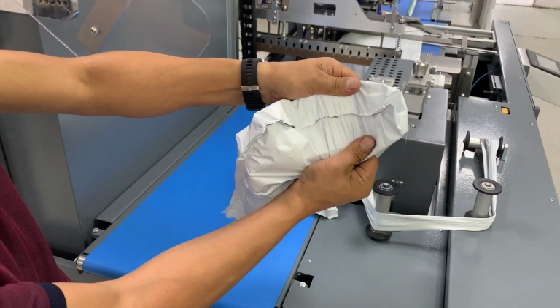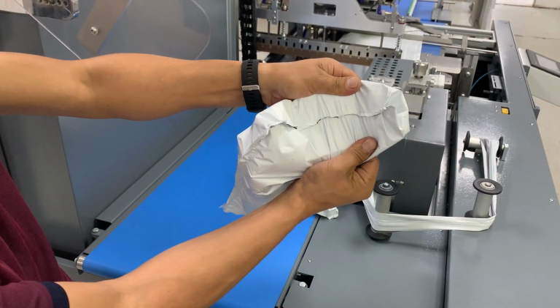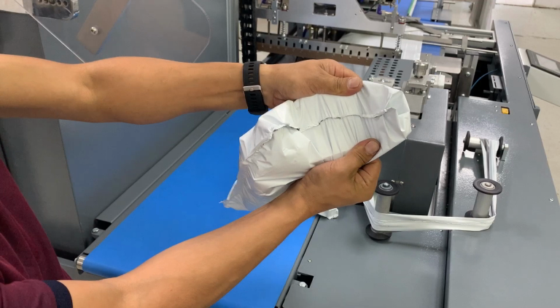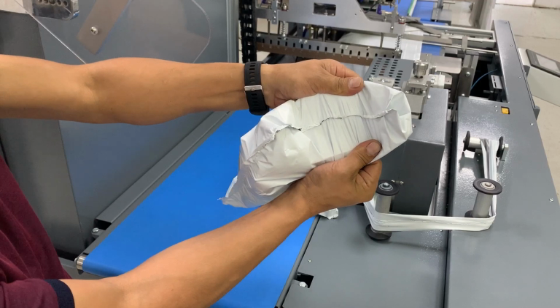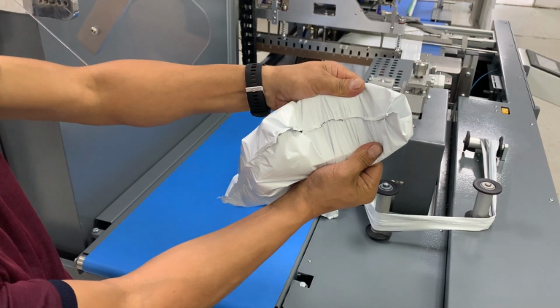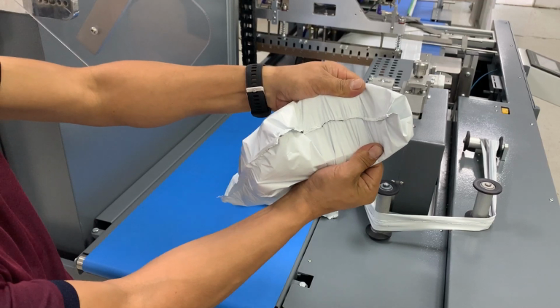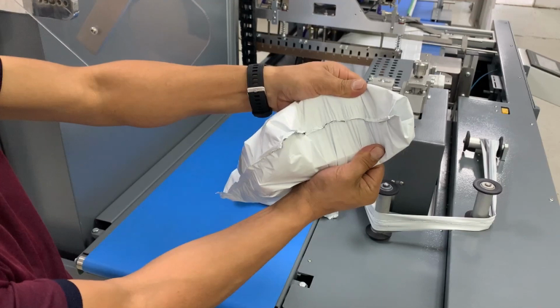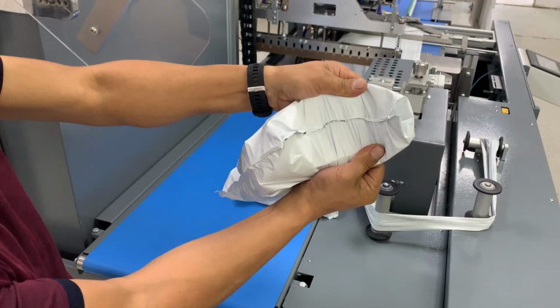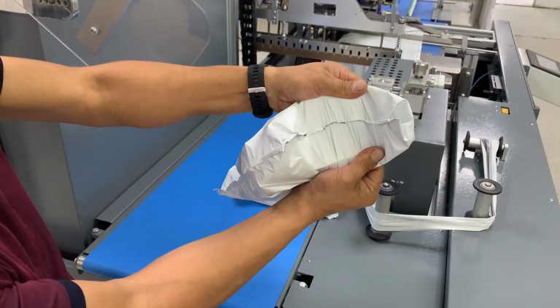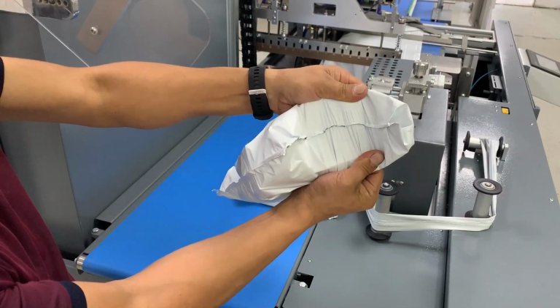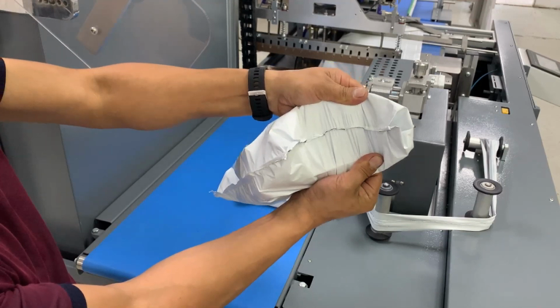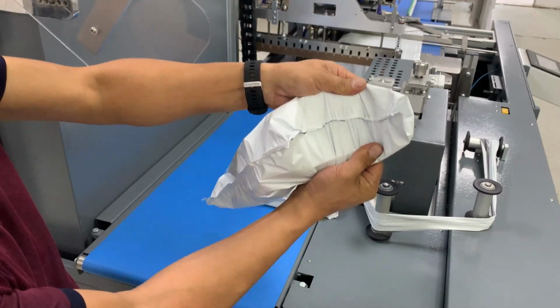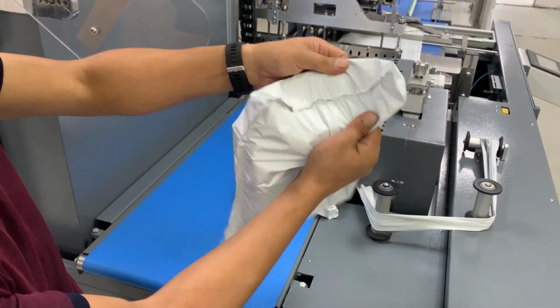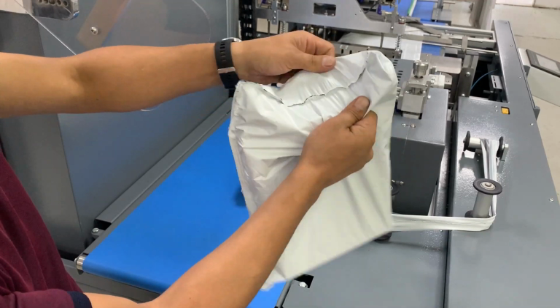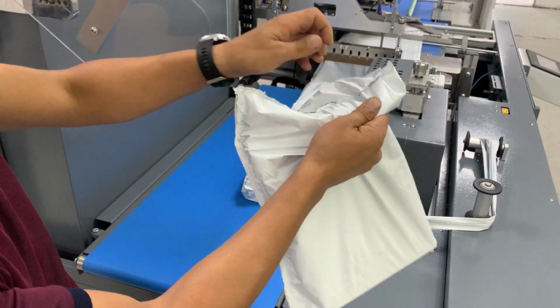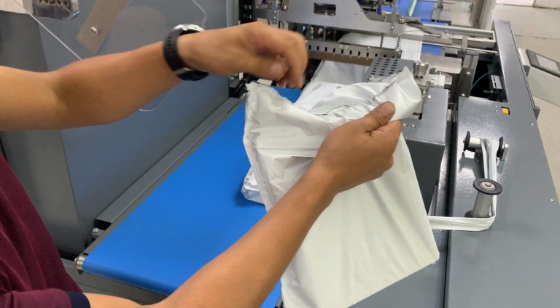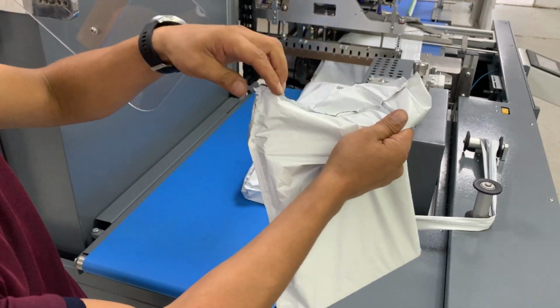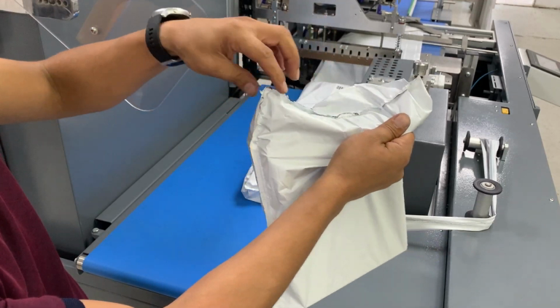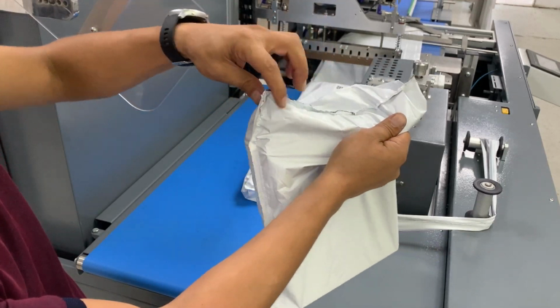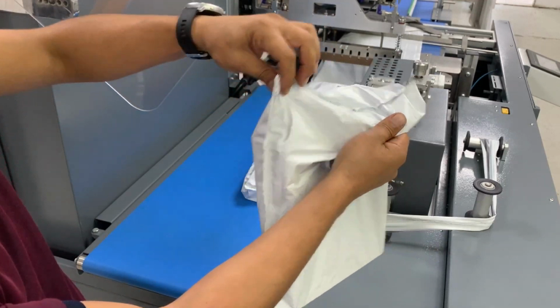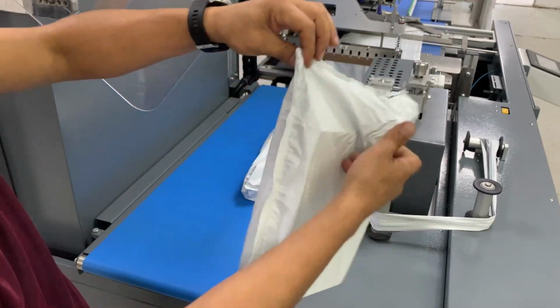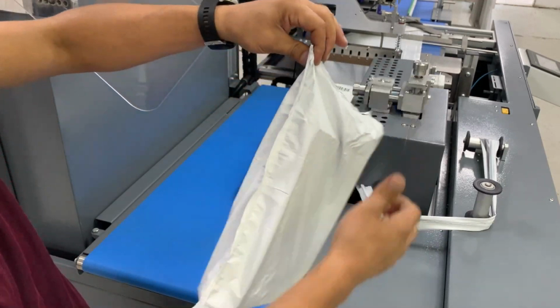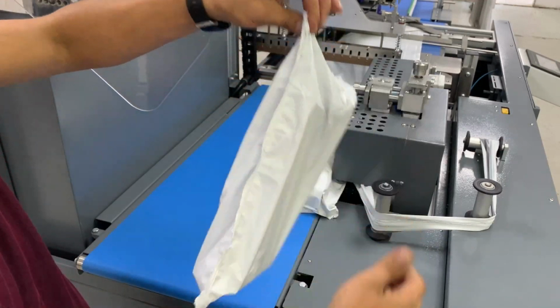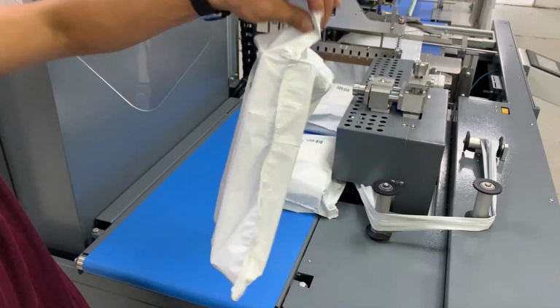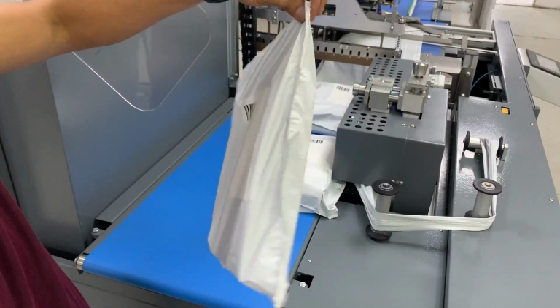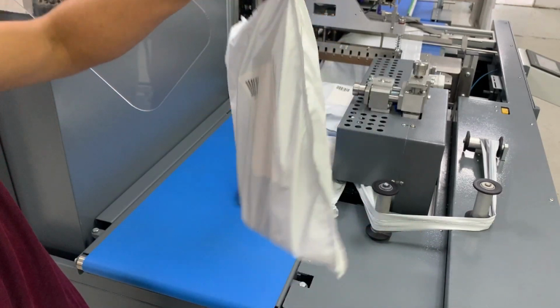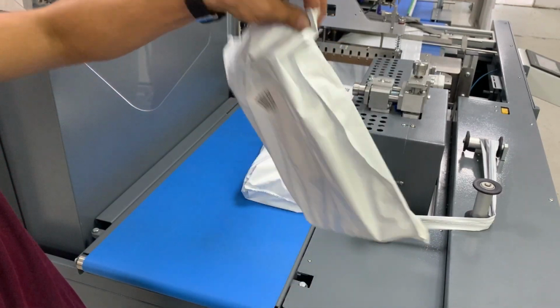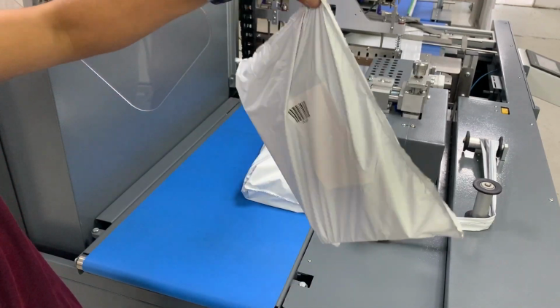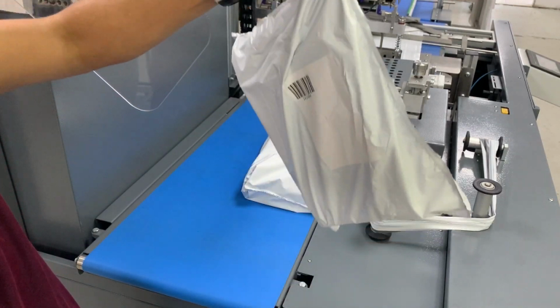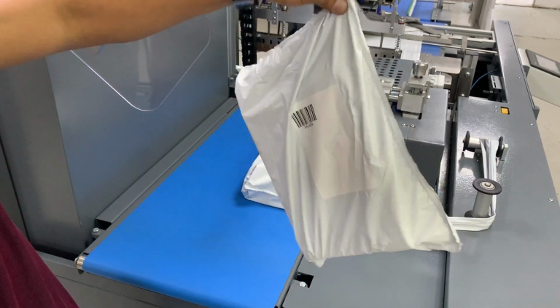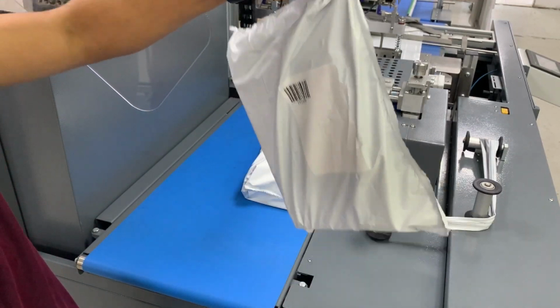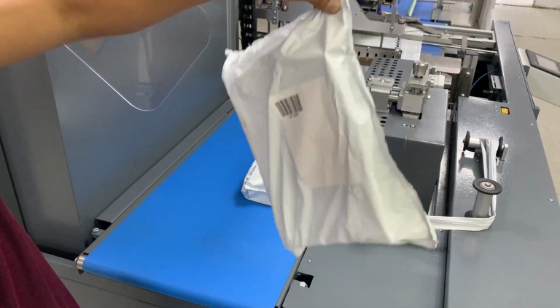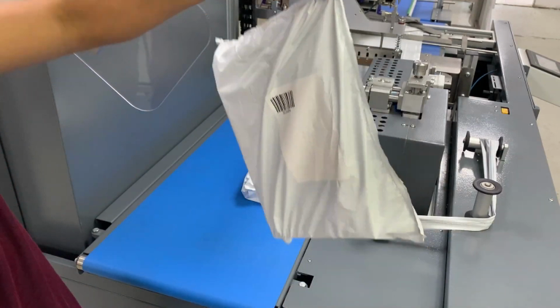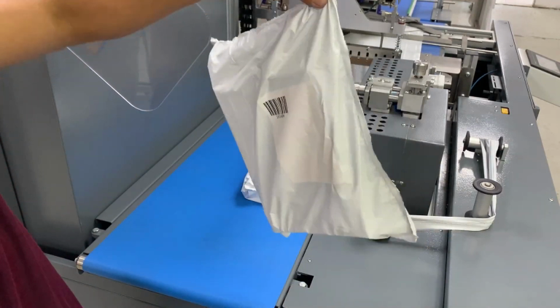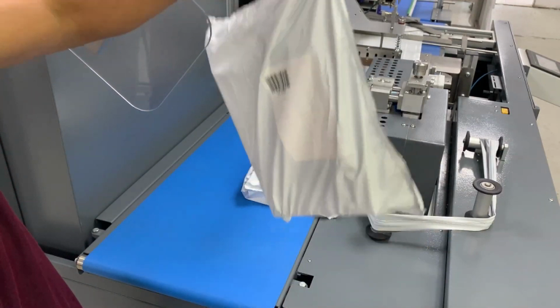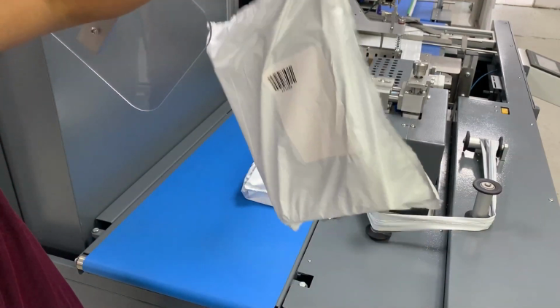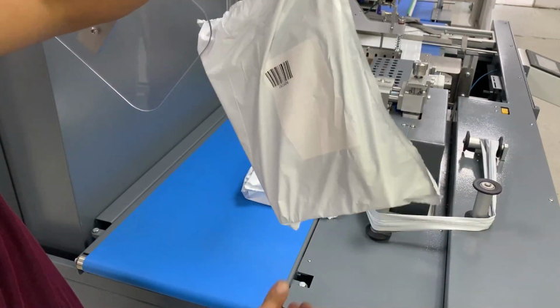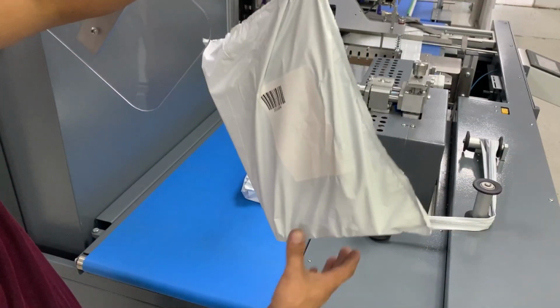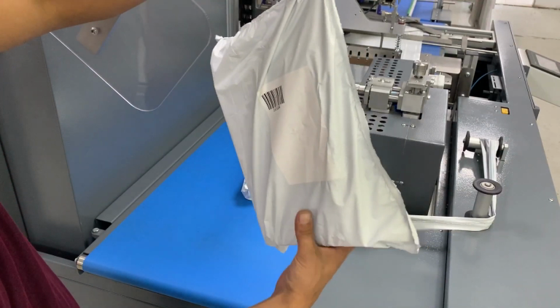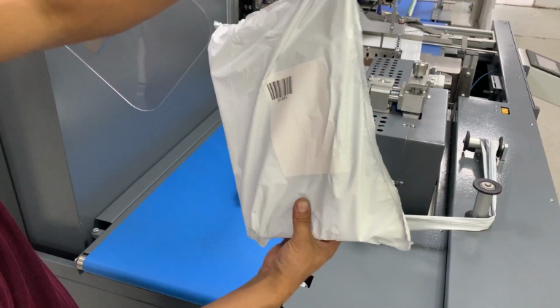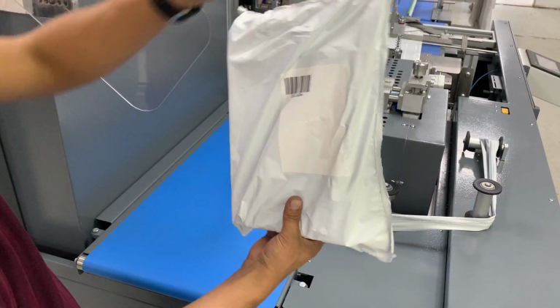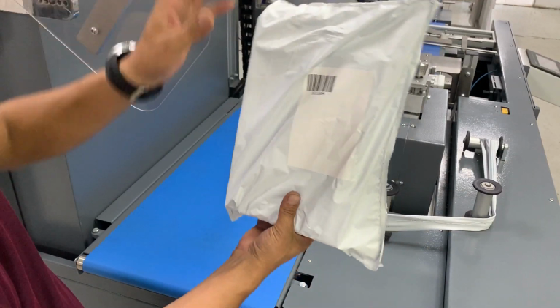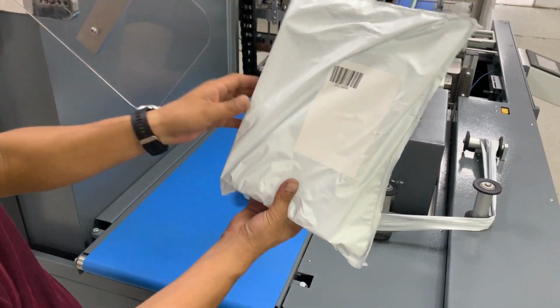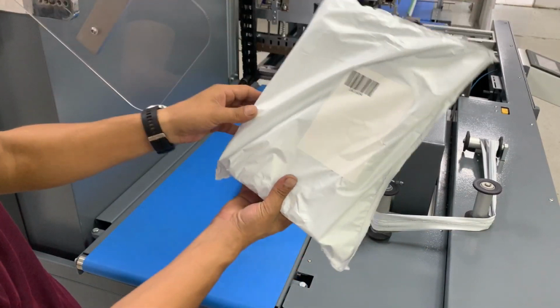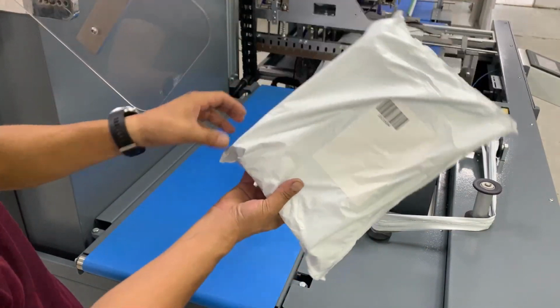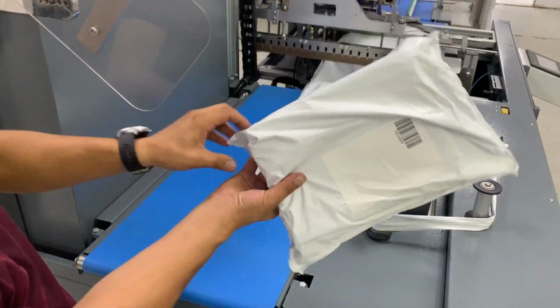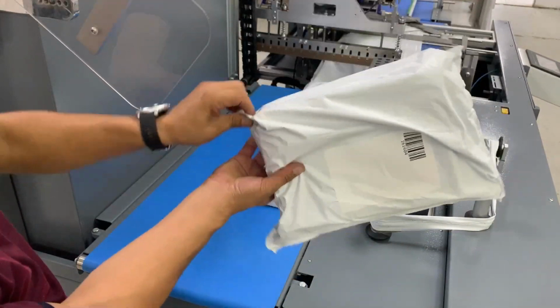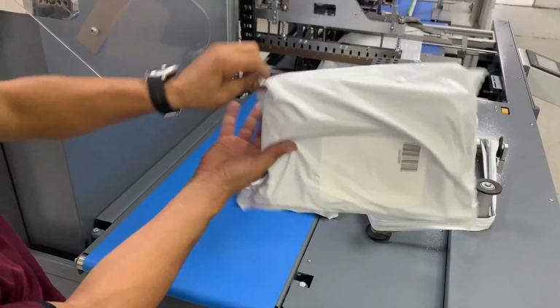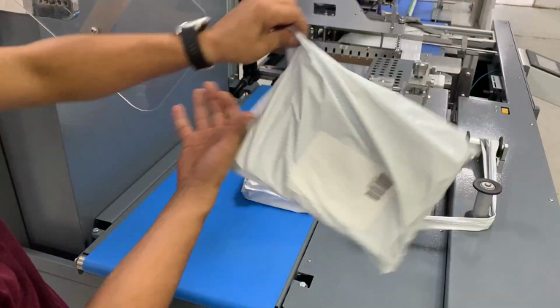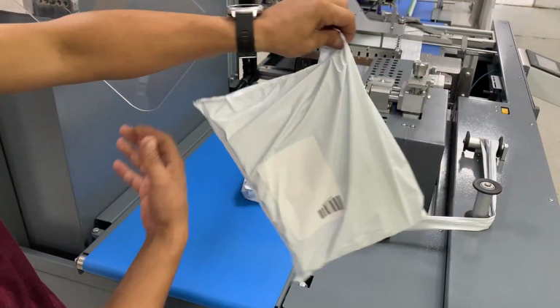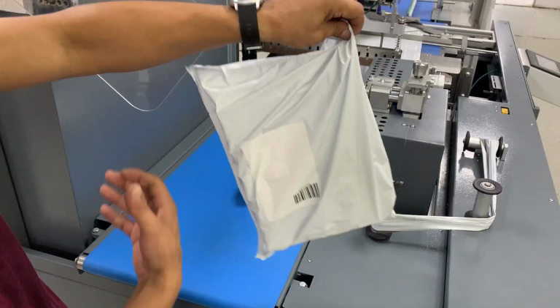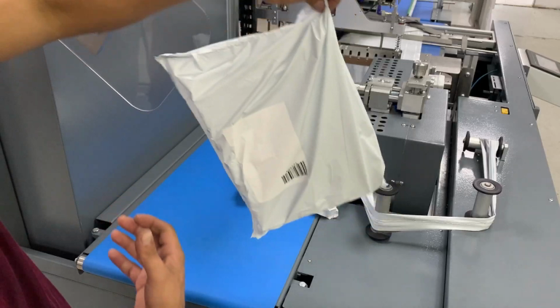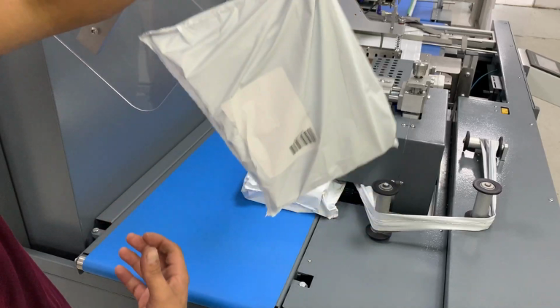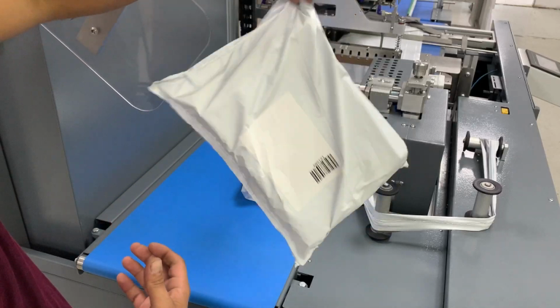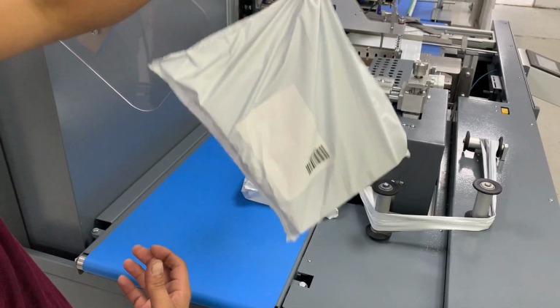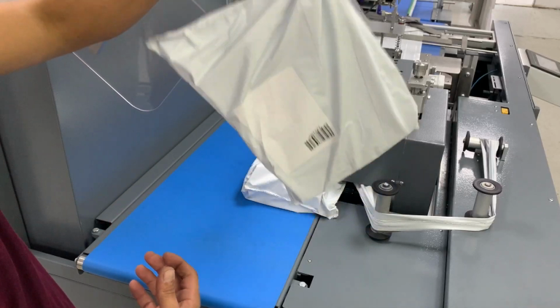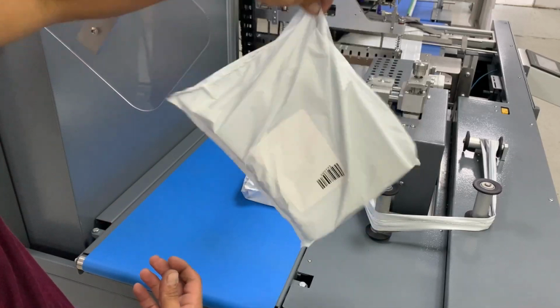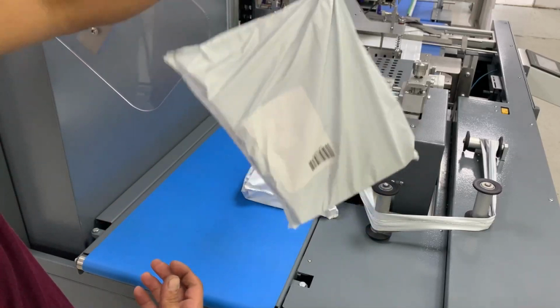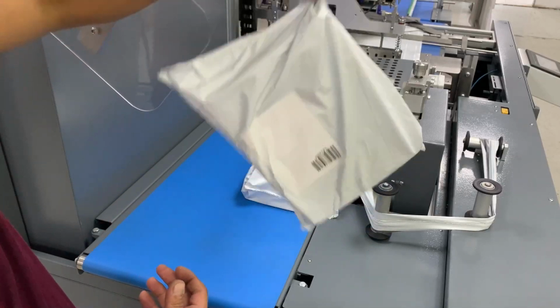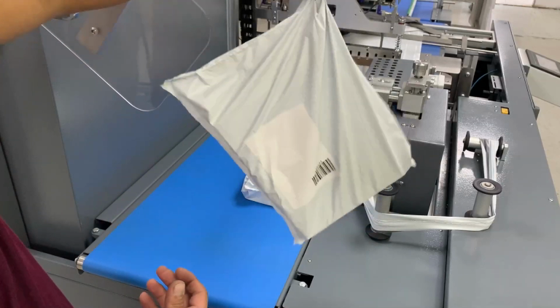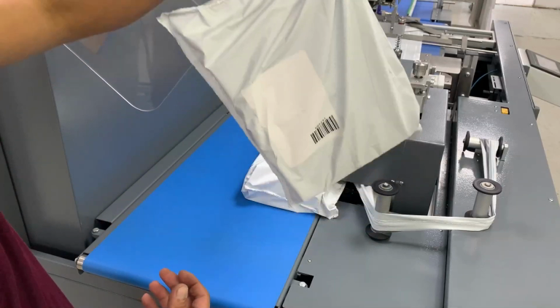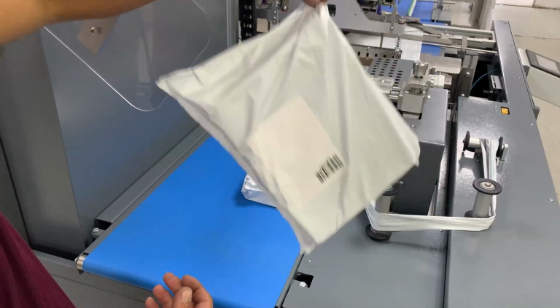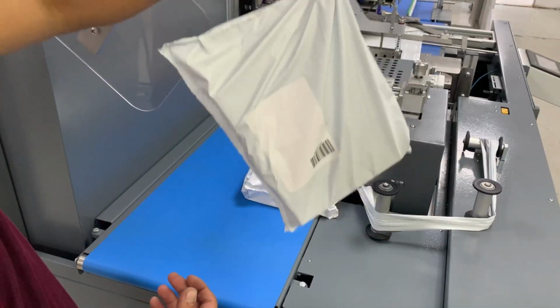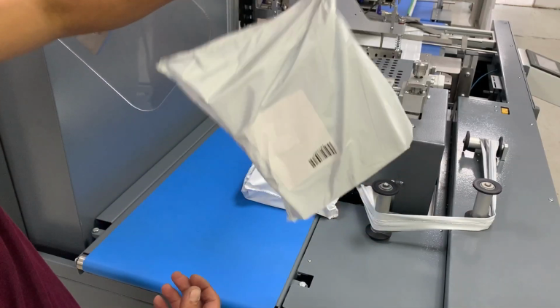Packages sealed with IMPACT40ECOM are fully closed, strong, durable, and highly resistant to external factors.